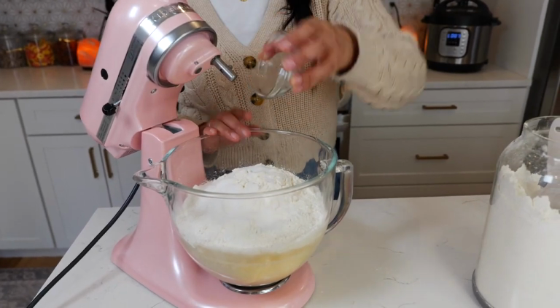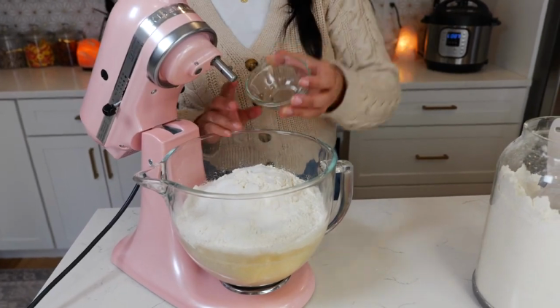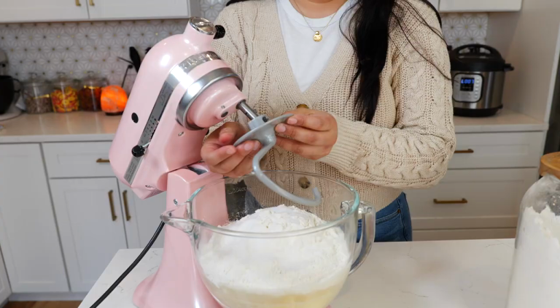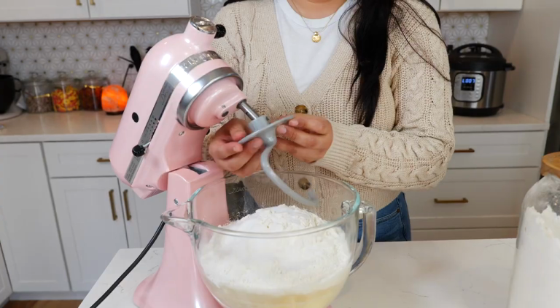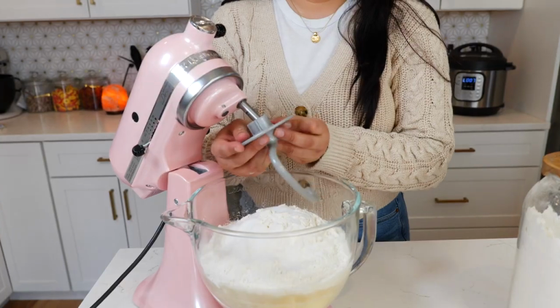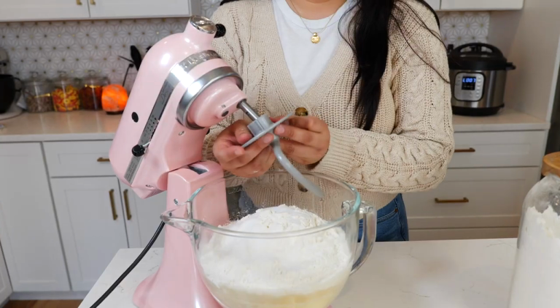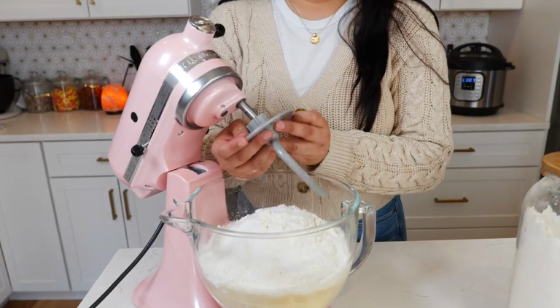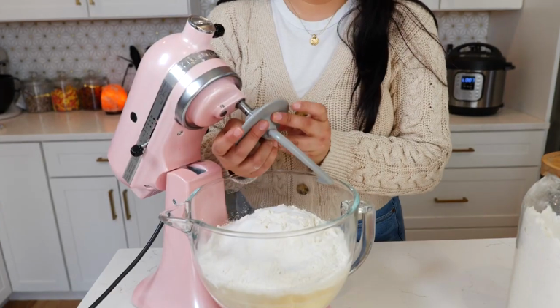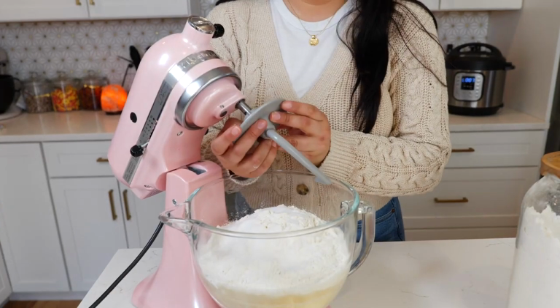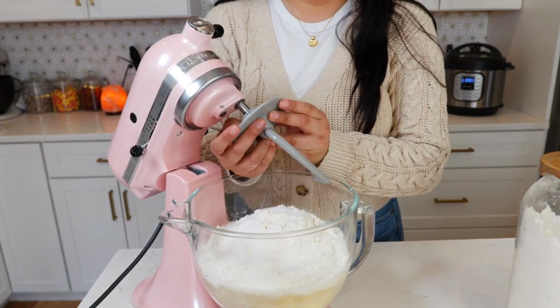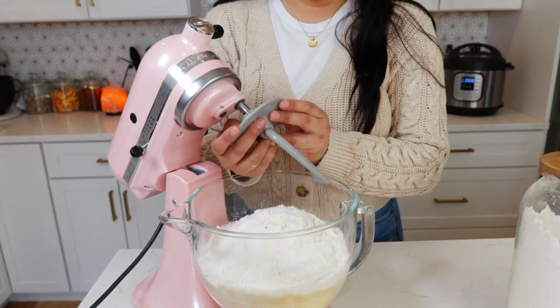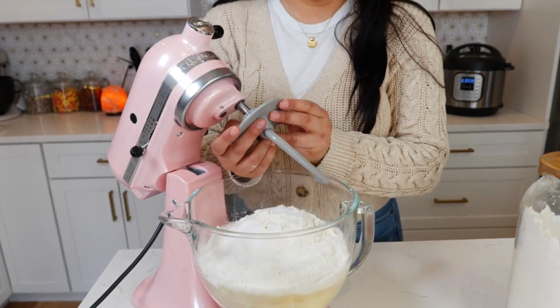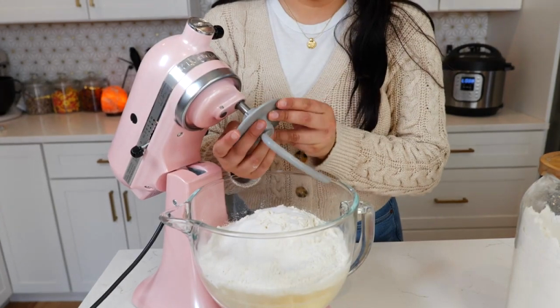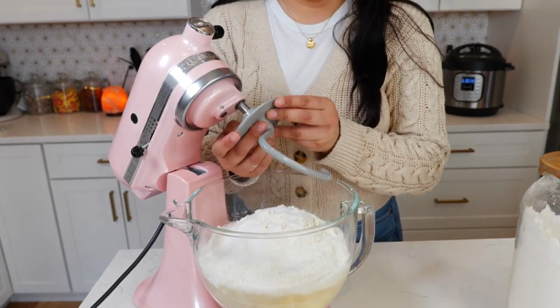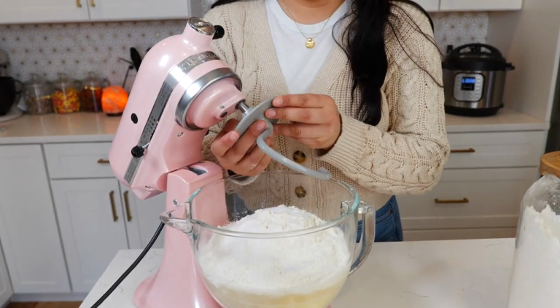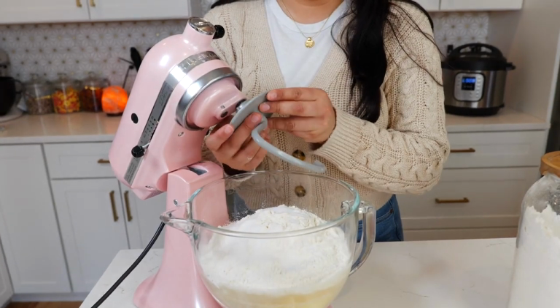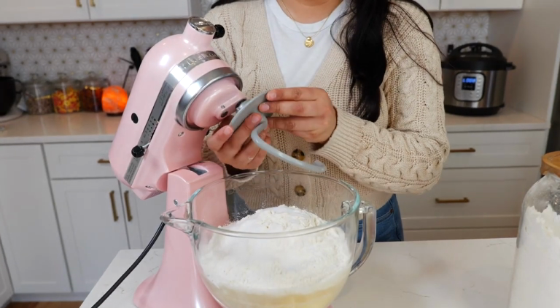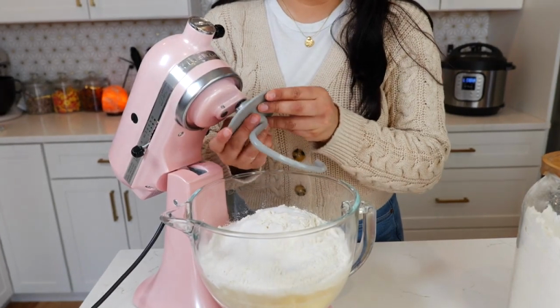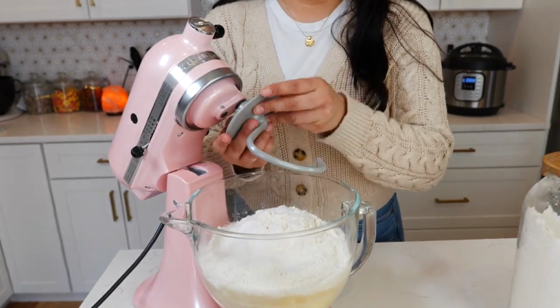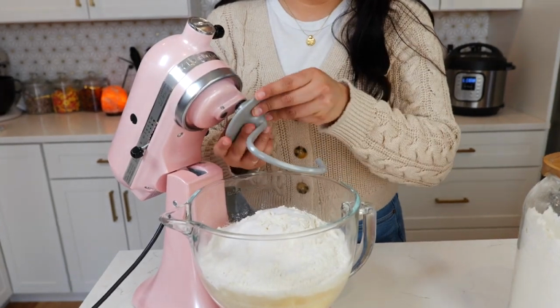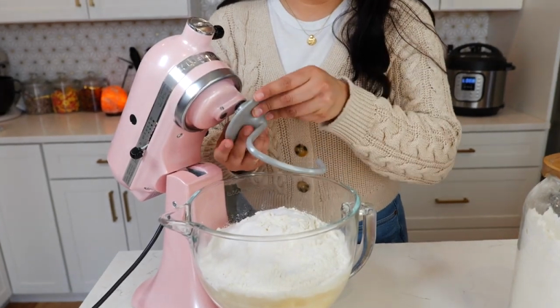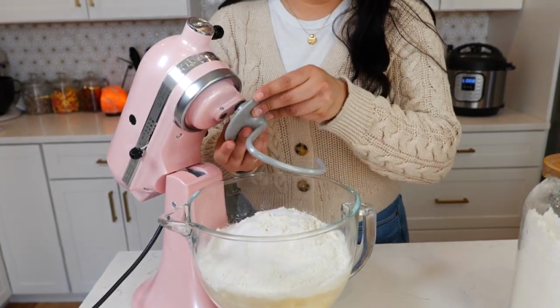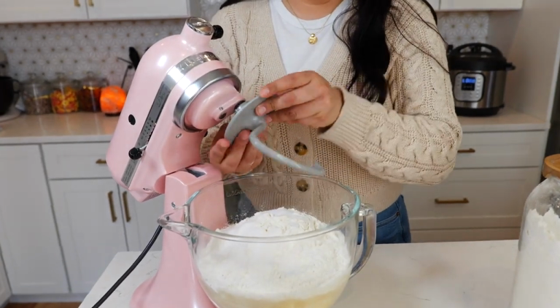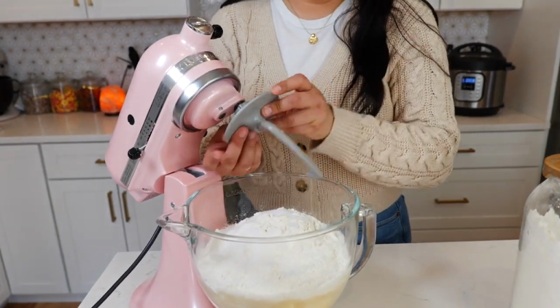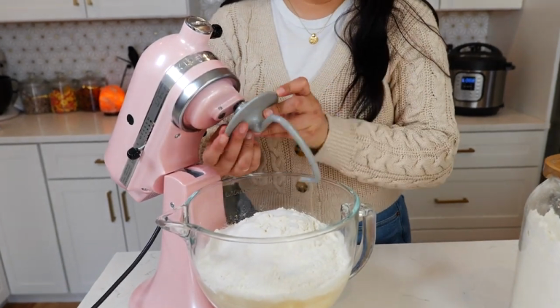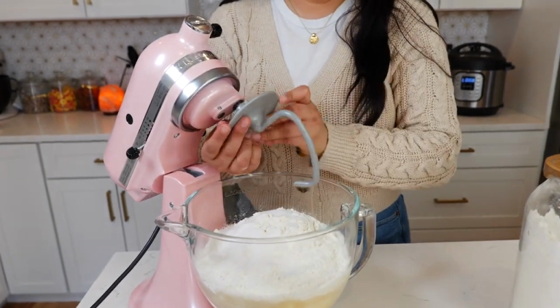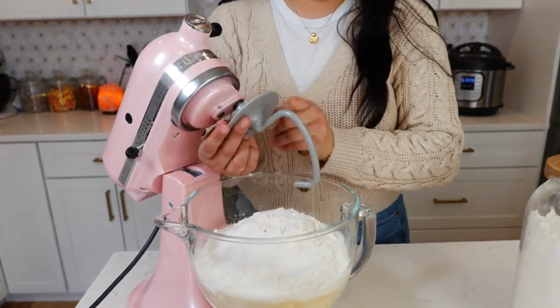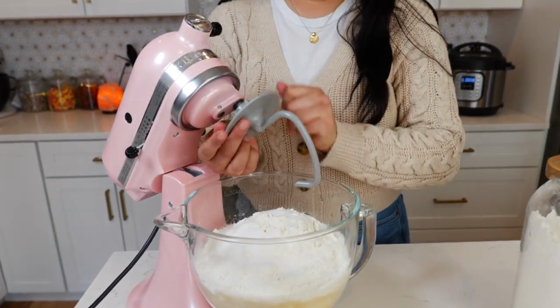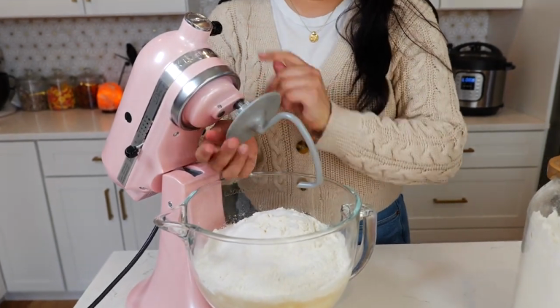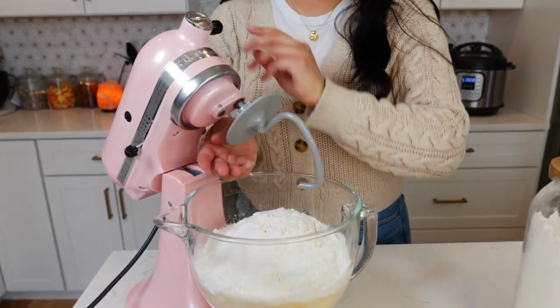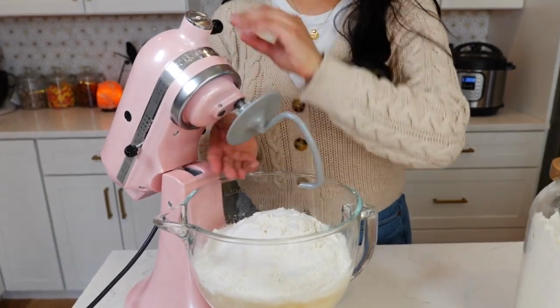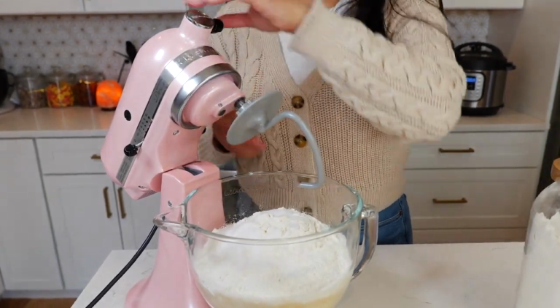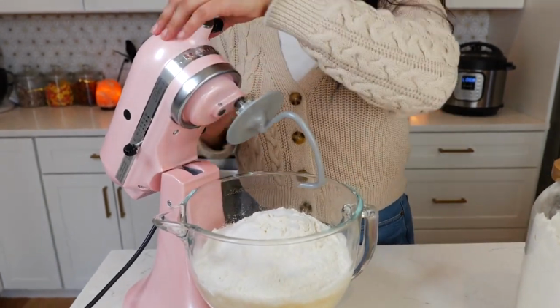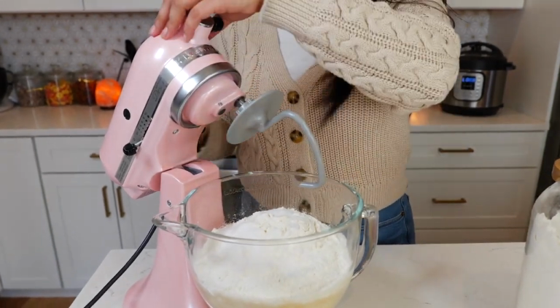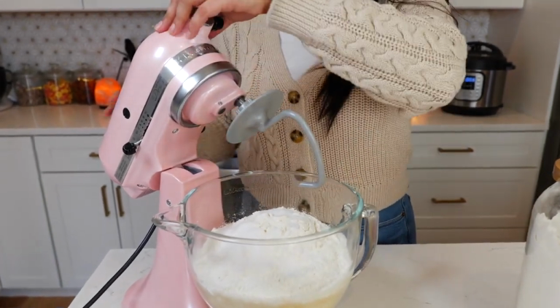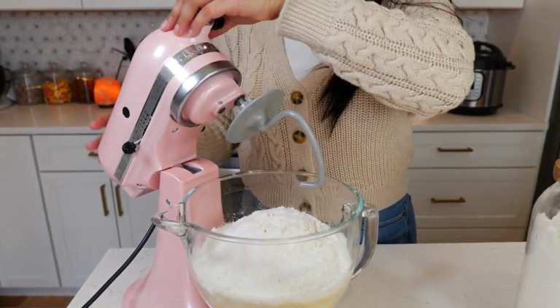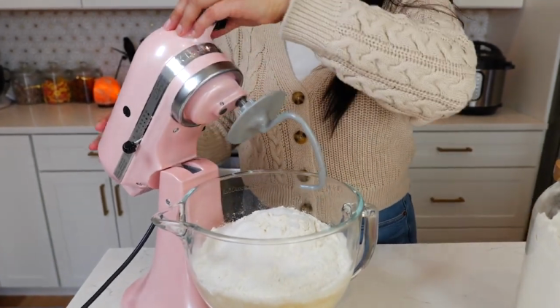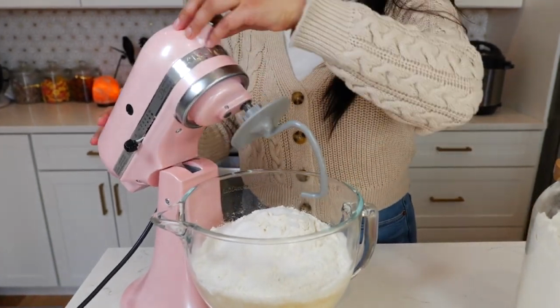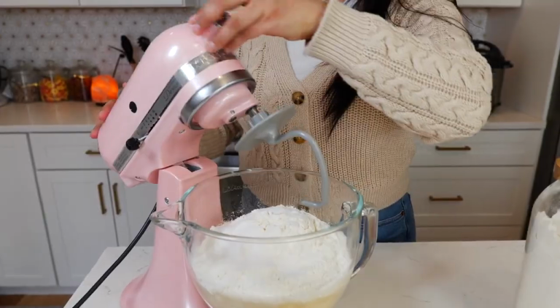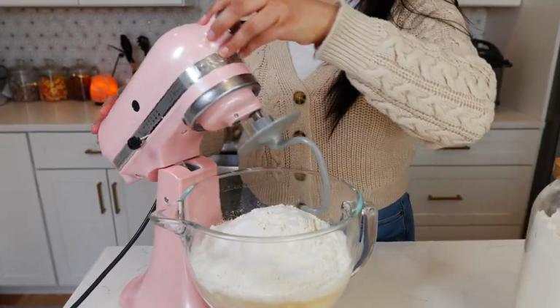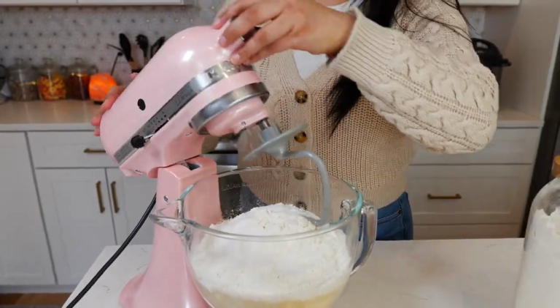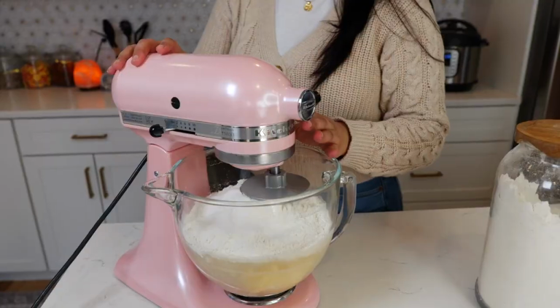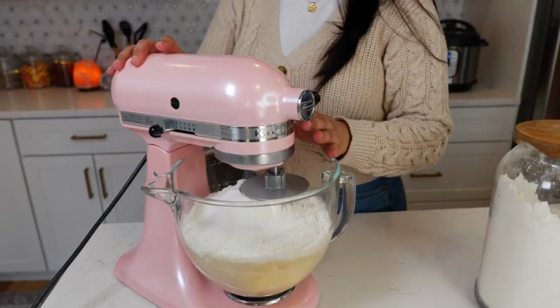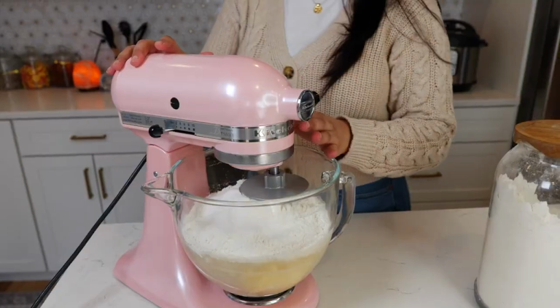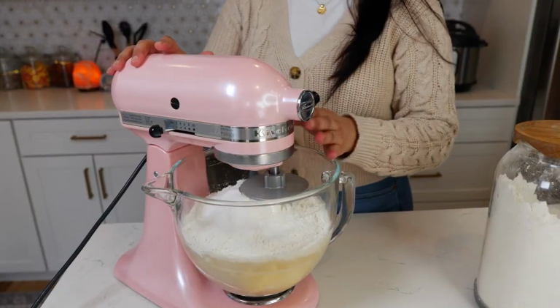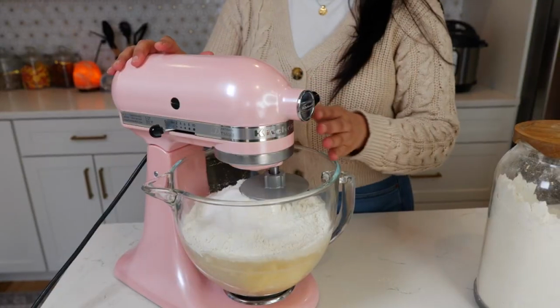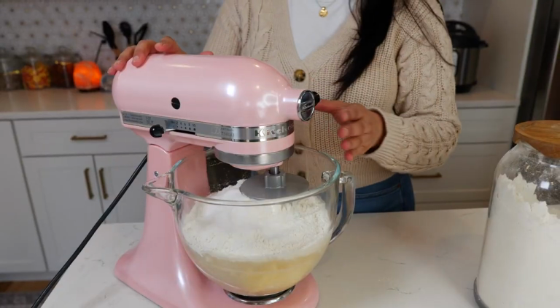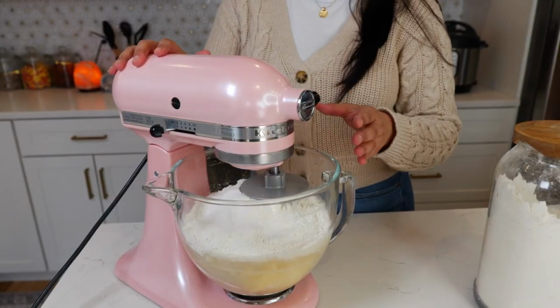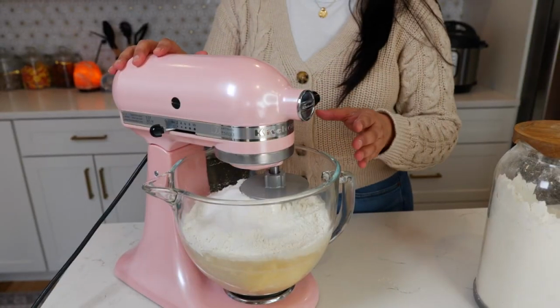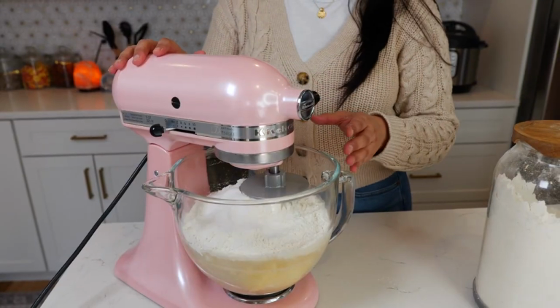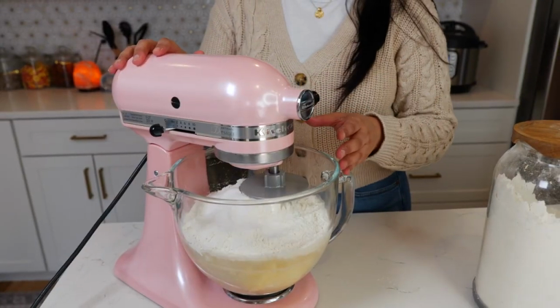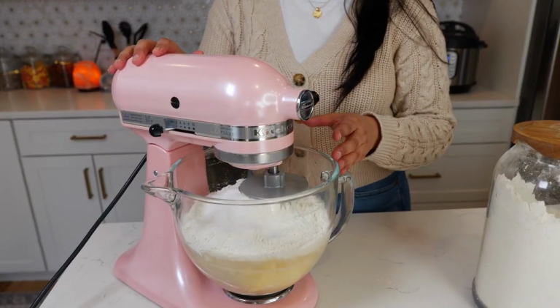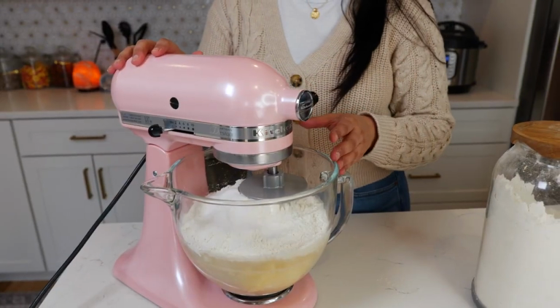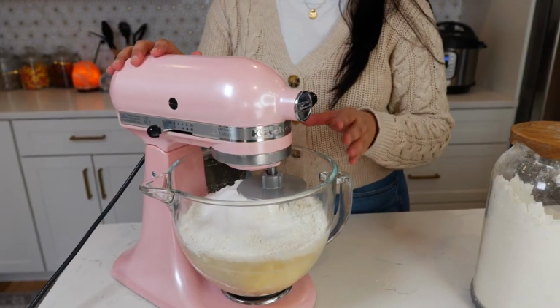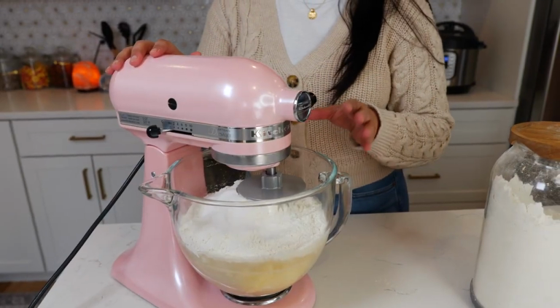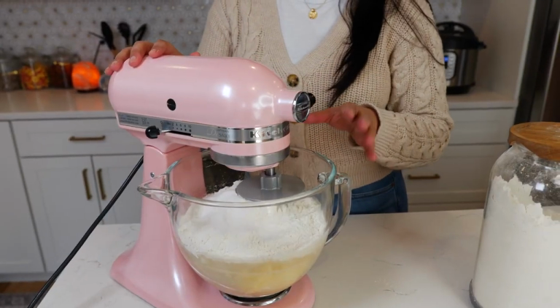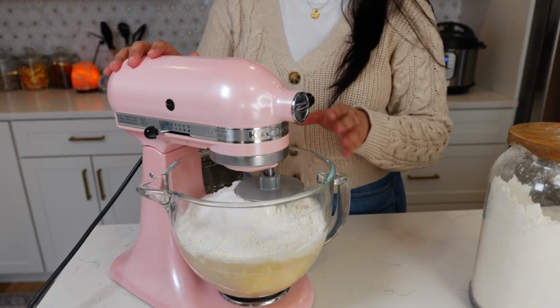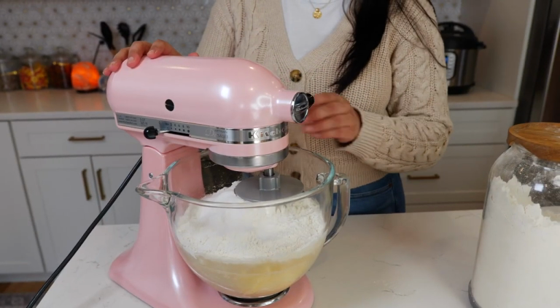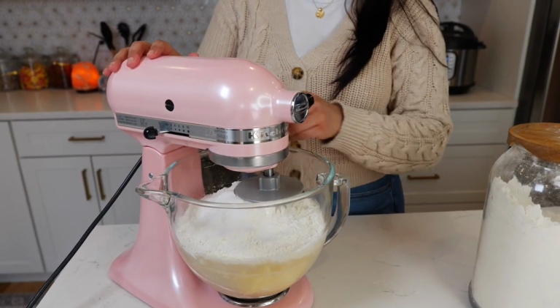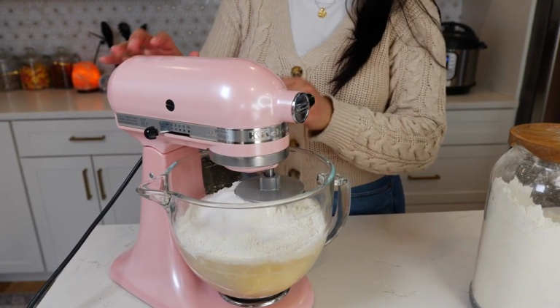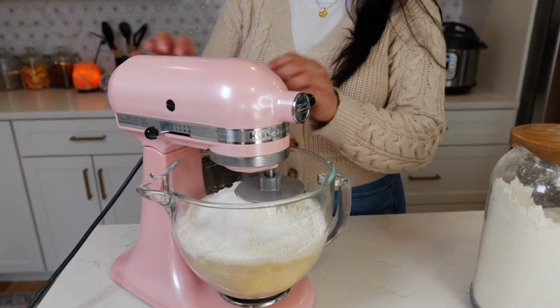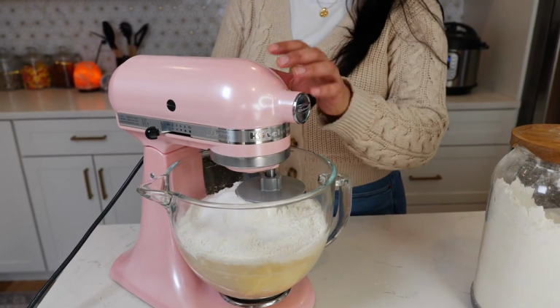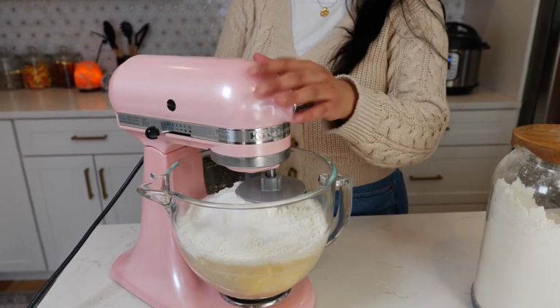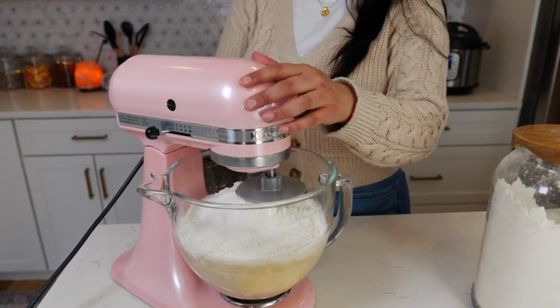With your hook attachment you're gonna start slowly and combine all your ingredients, and that's gonna take you anywhere from 8 to 10 minutes.